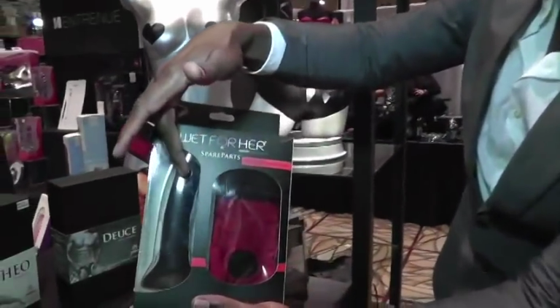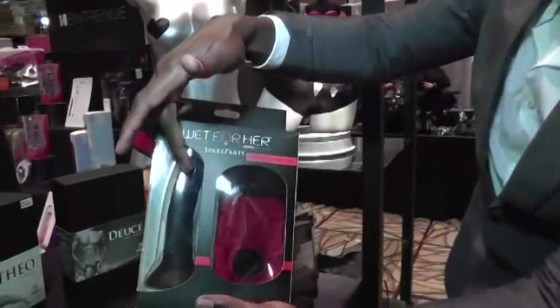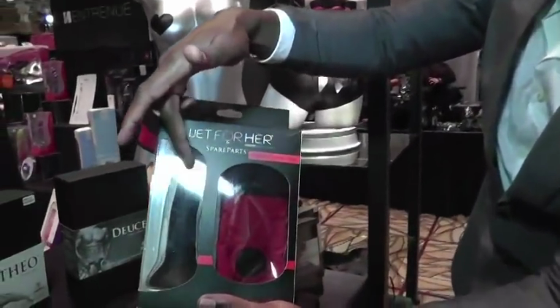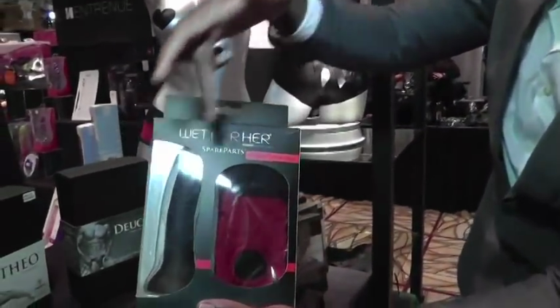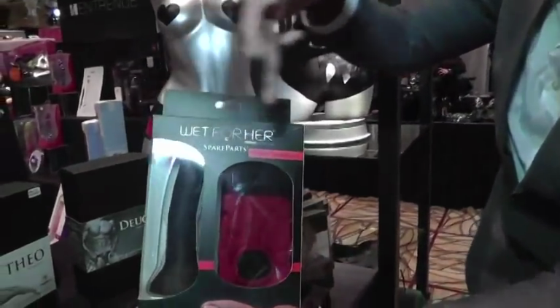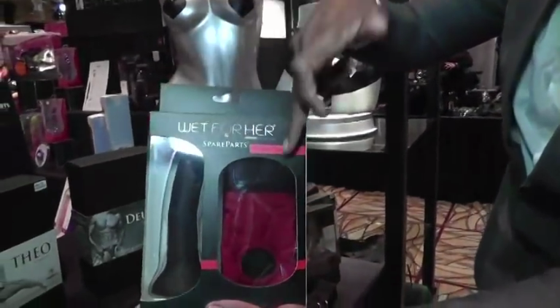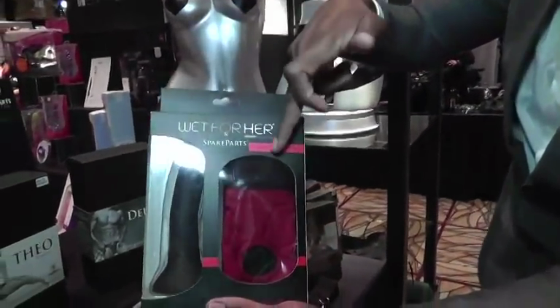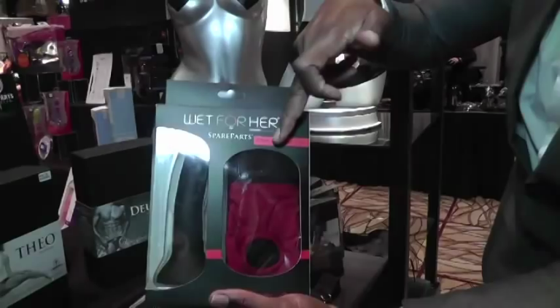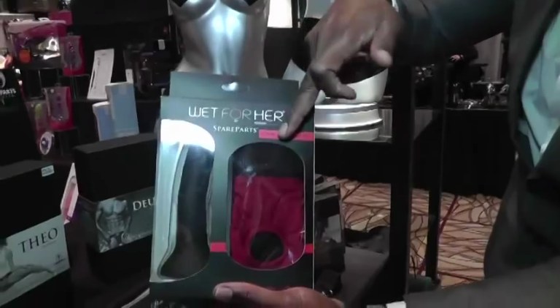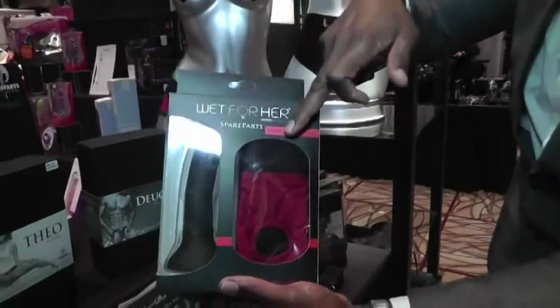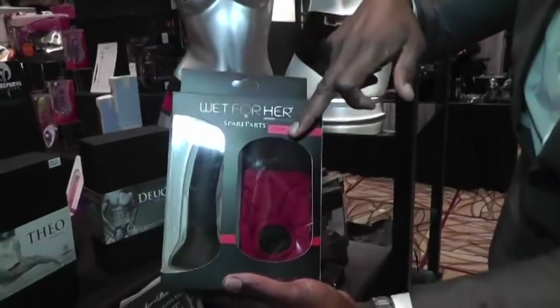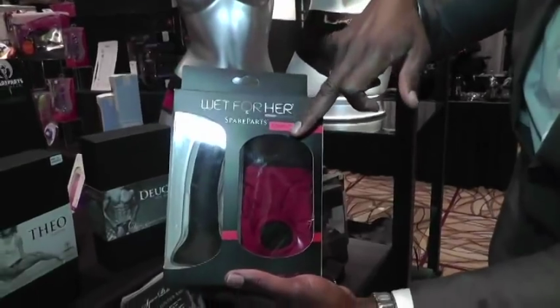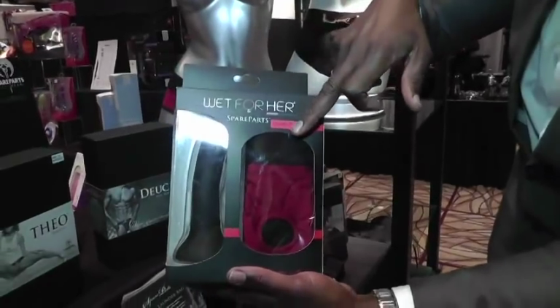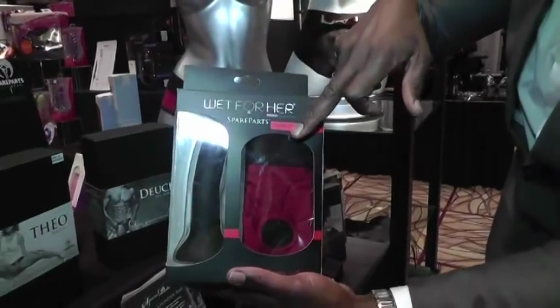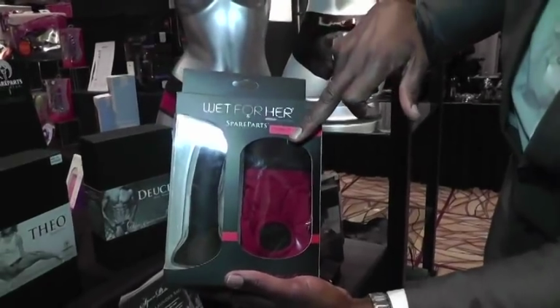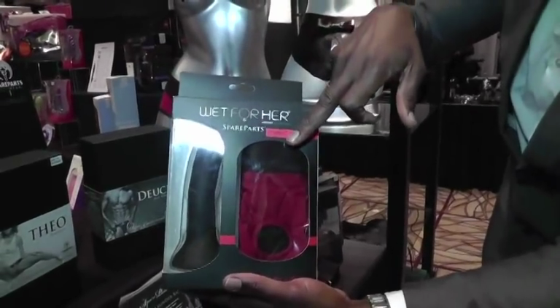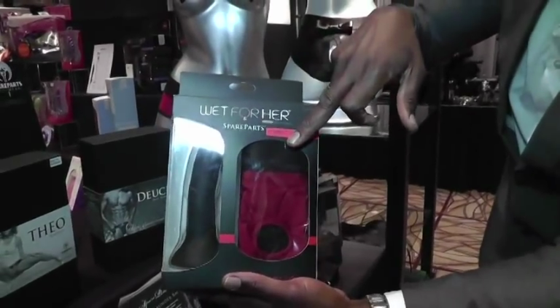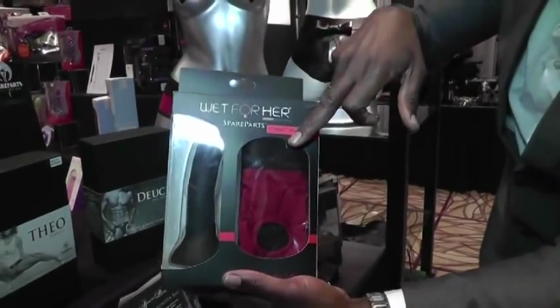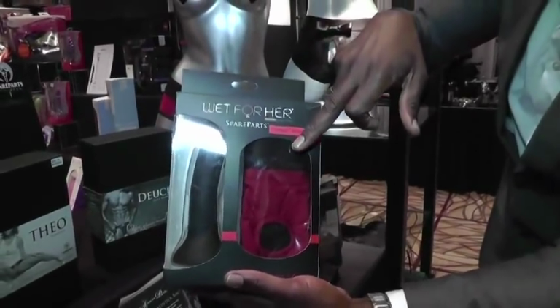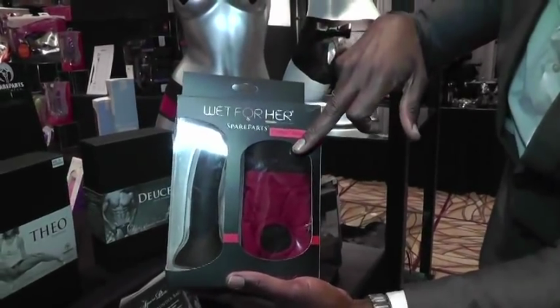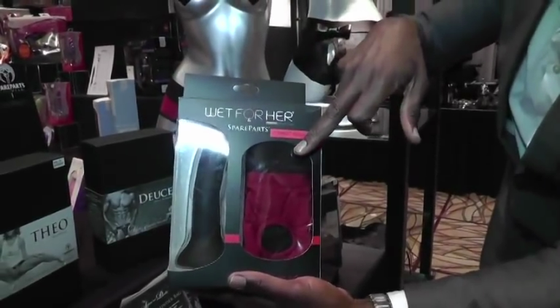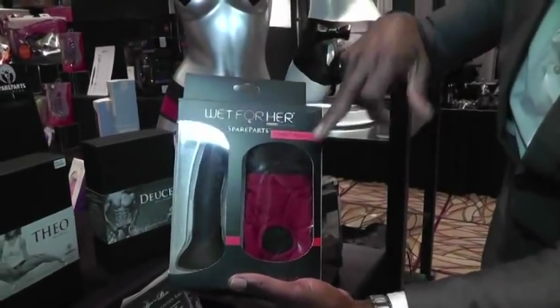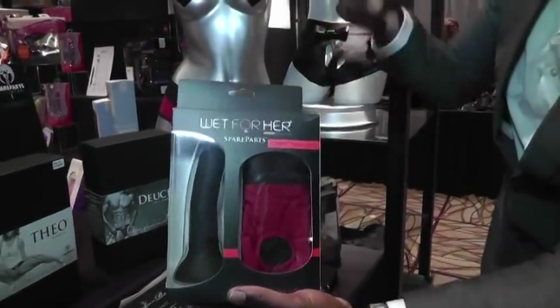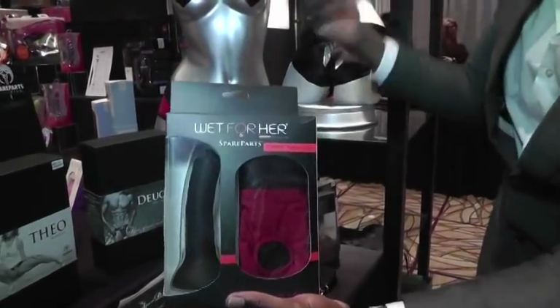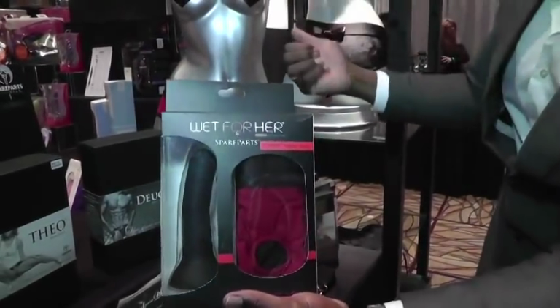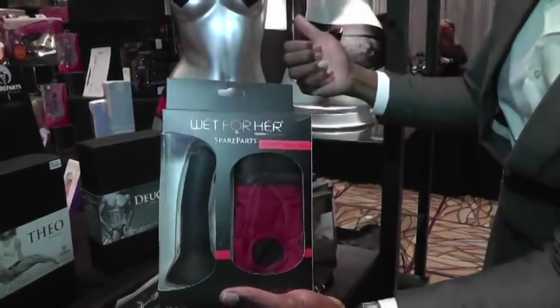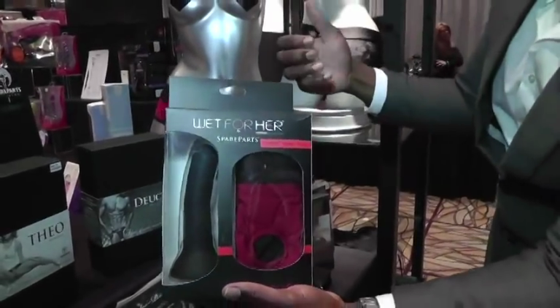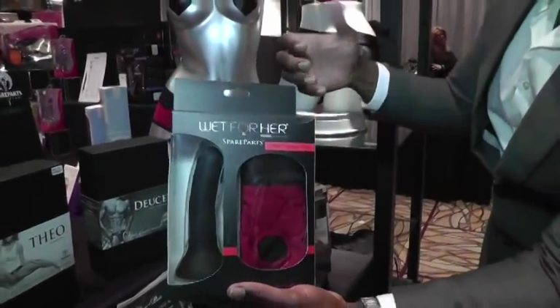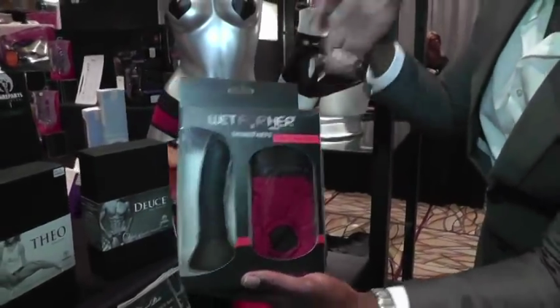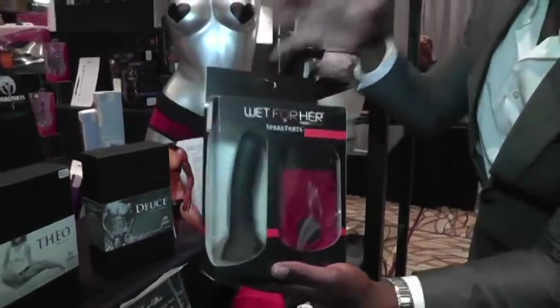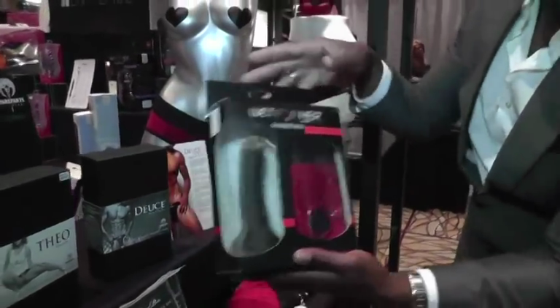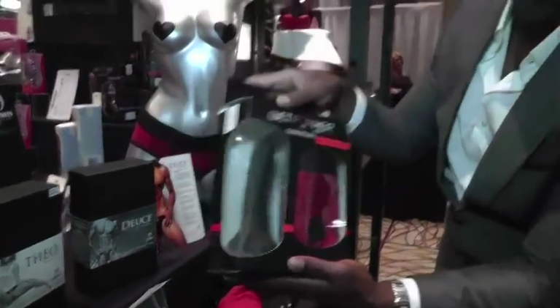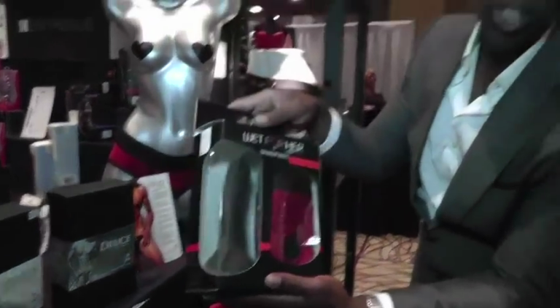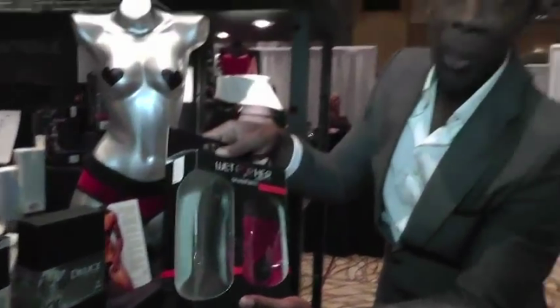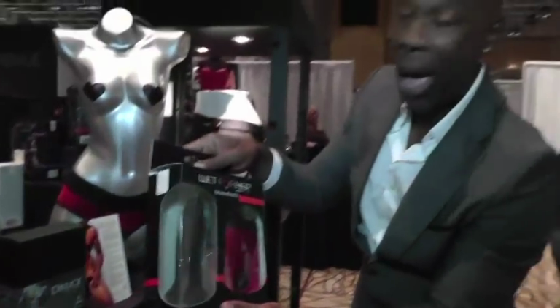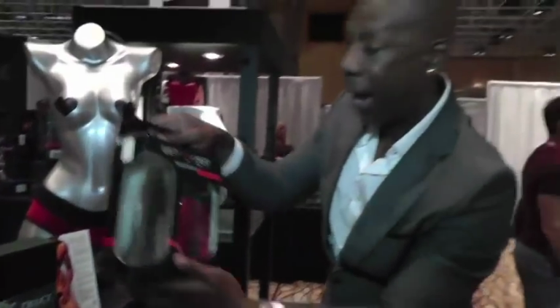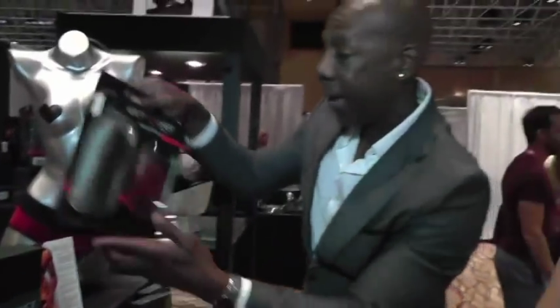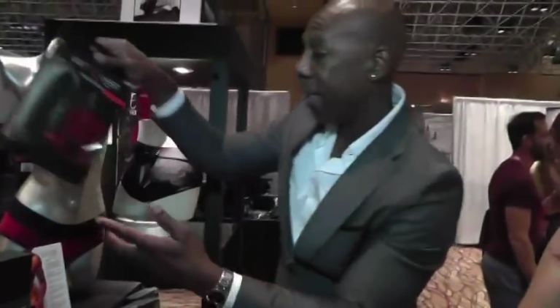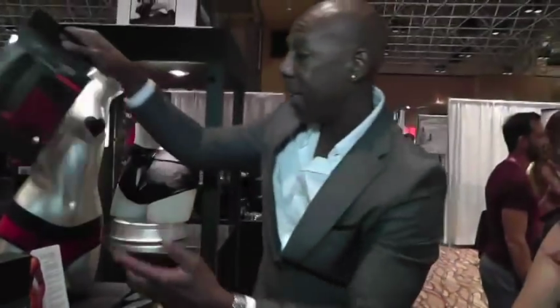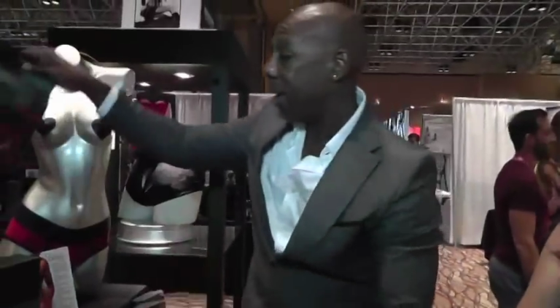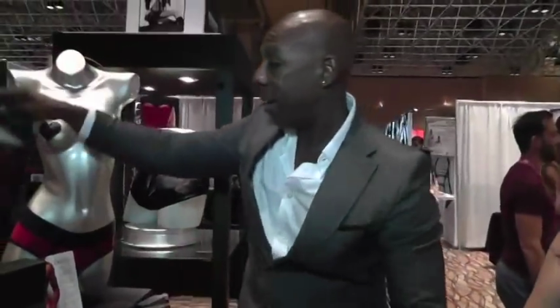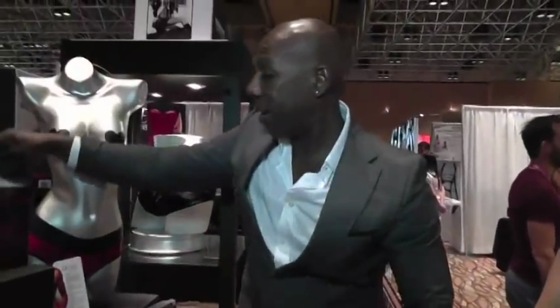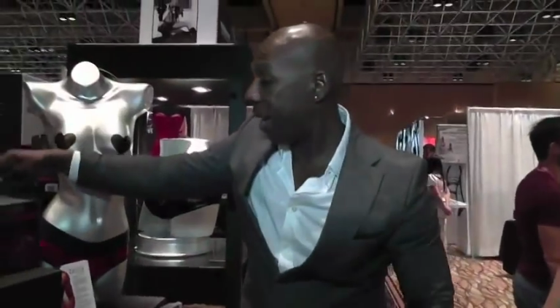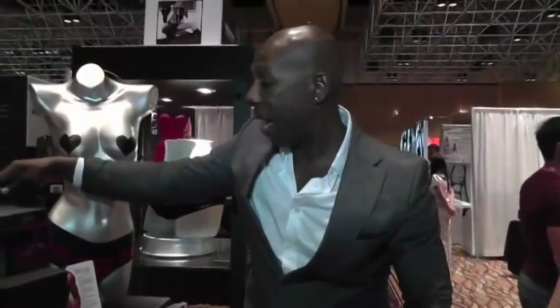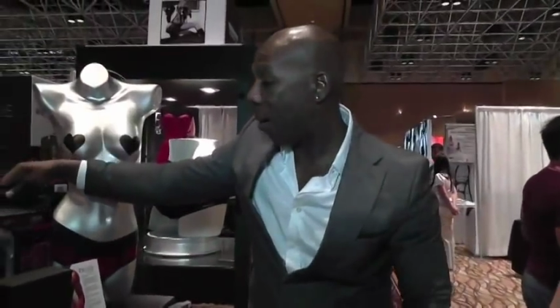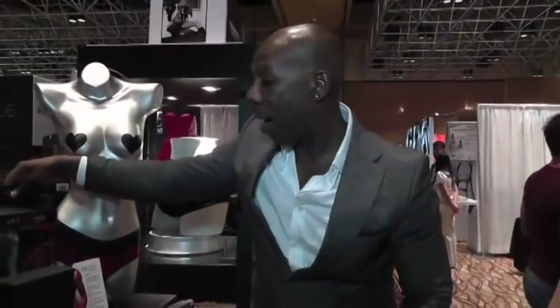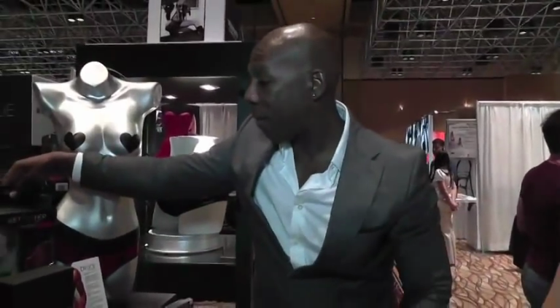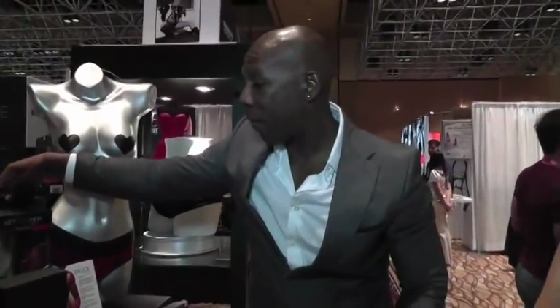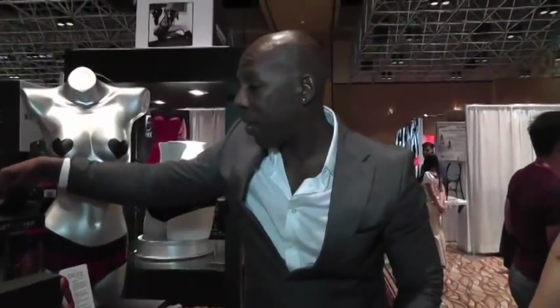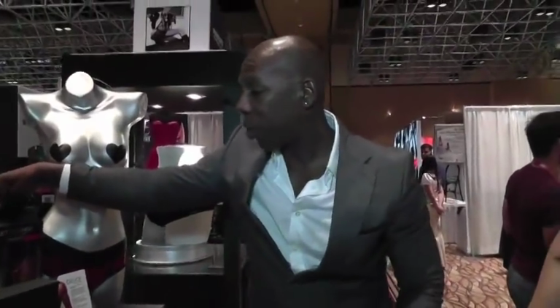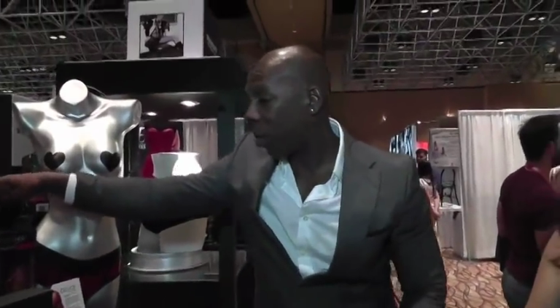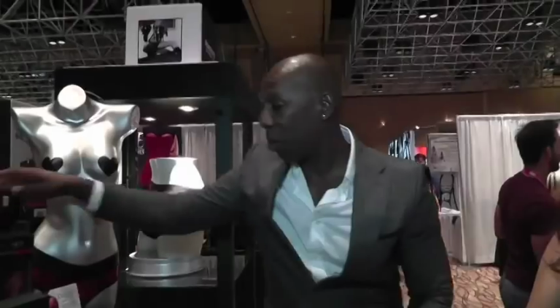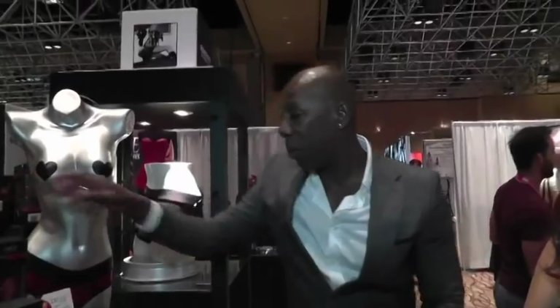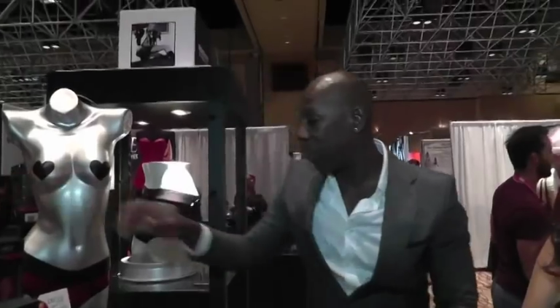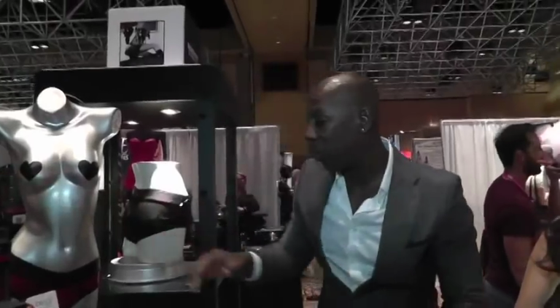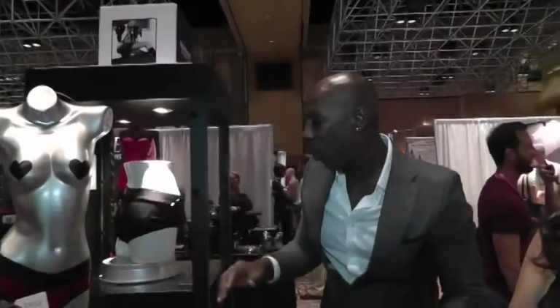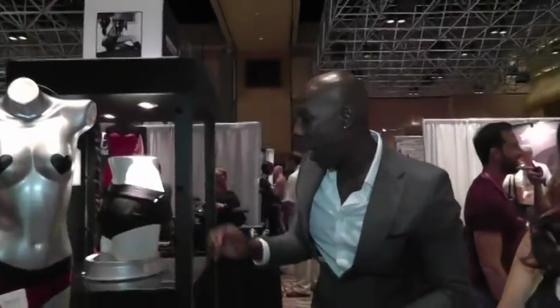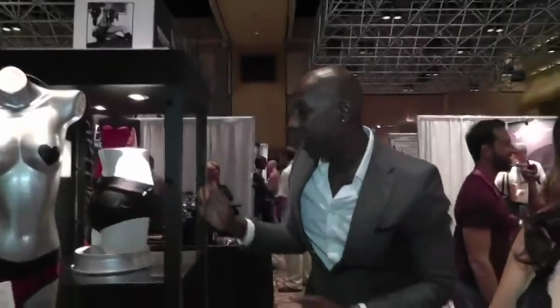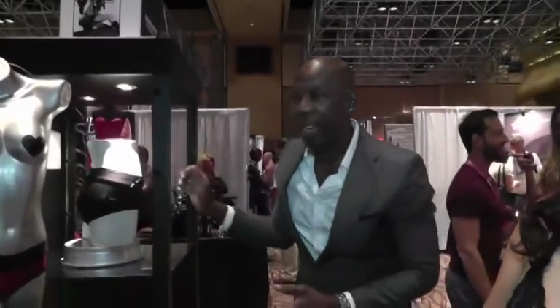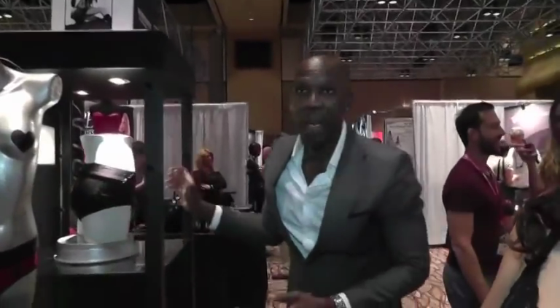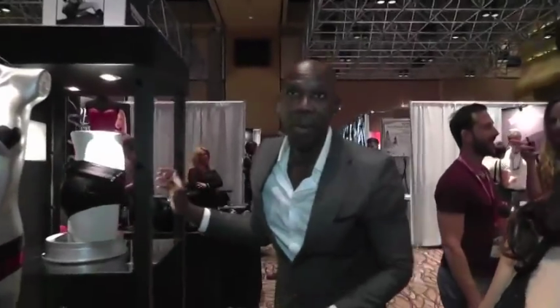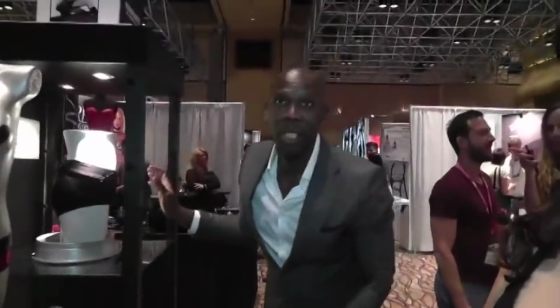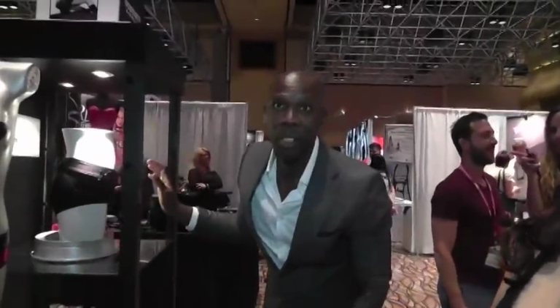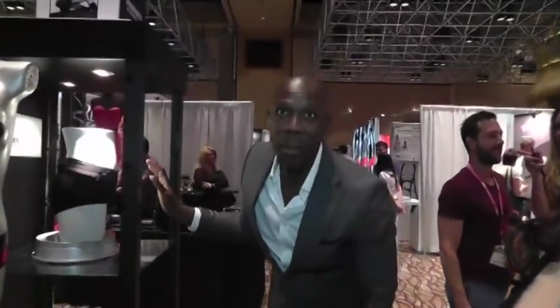Our partner pack that we teamed up with — Wet for Her — comes with a toy and a tomboy, so it's a beginner's pack.